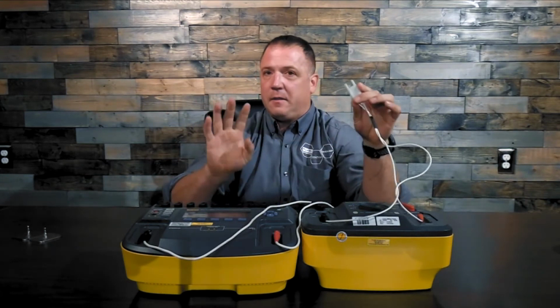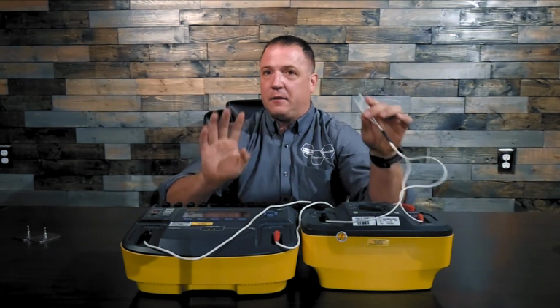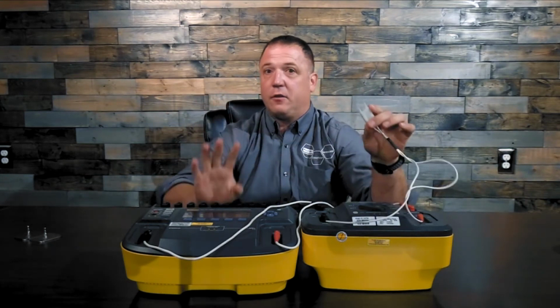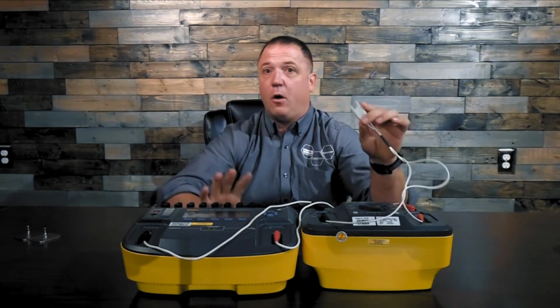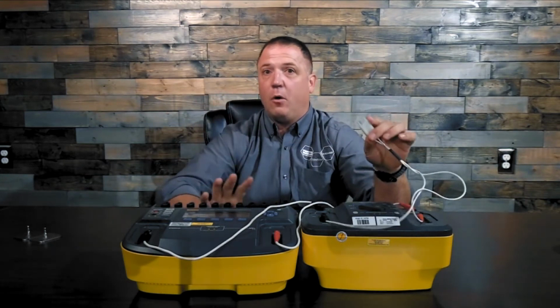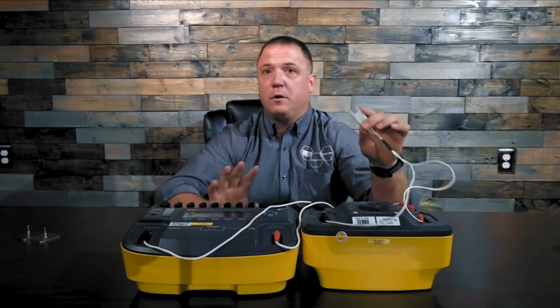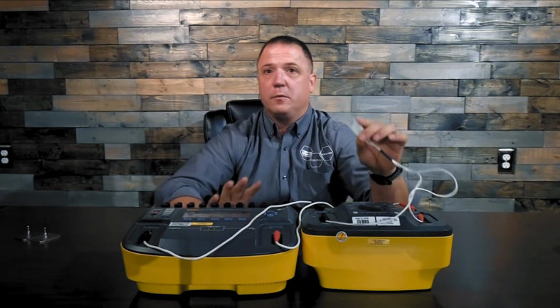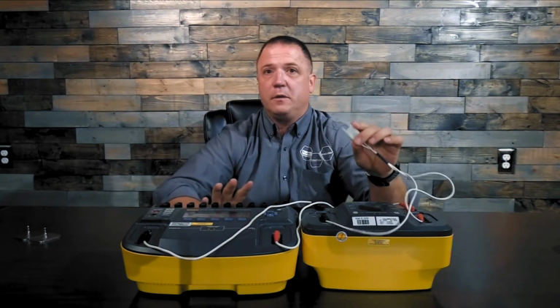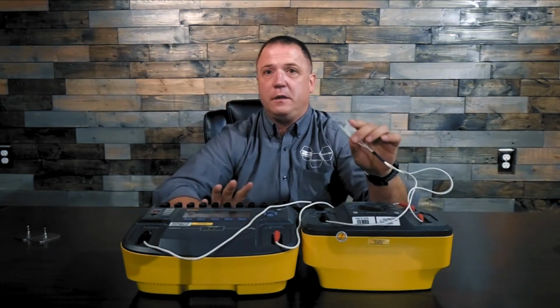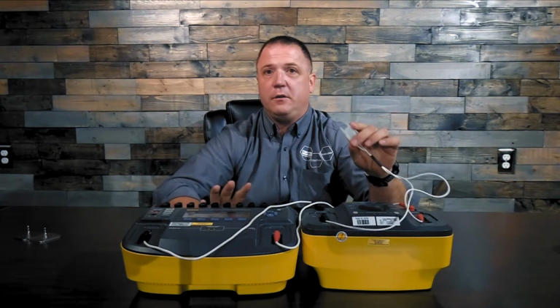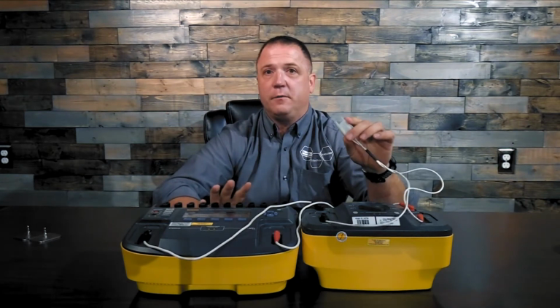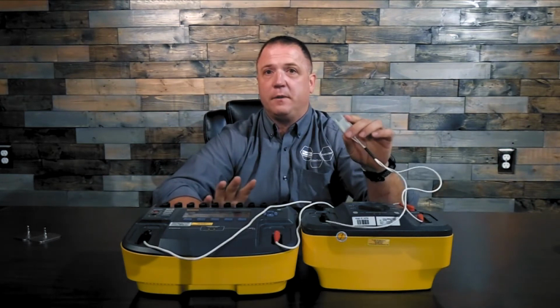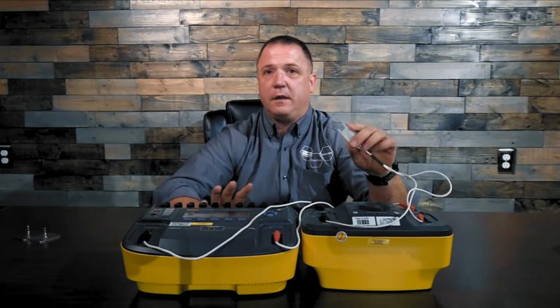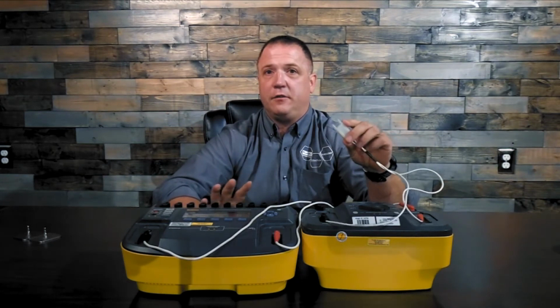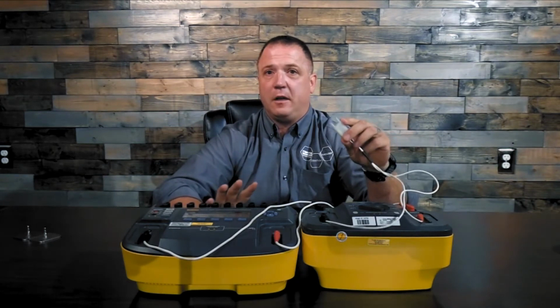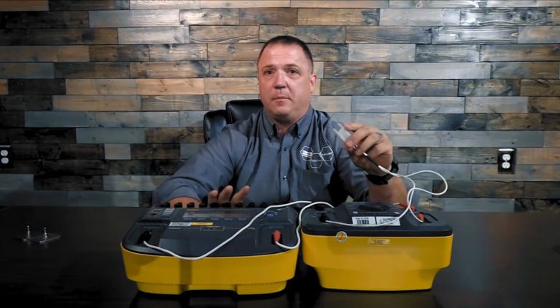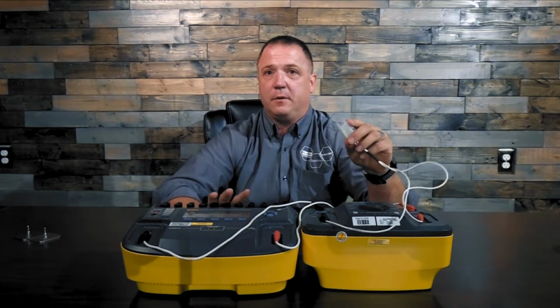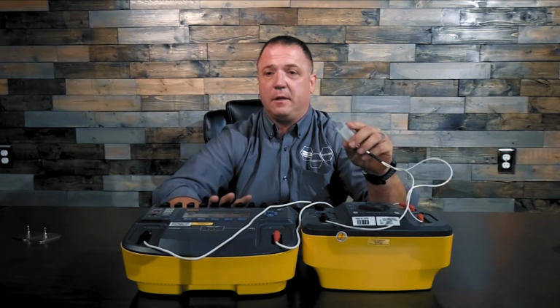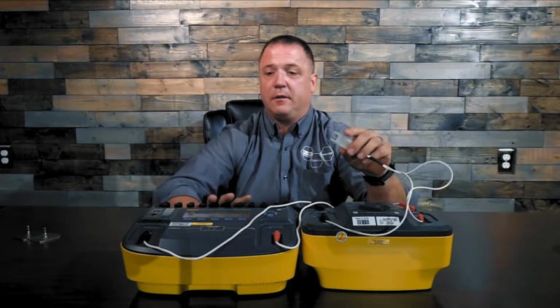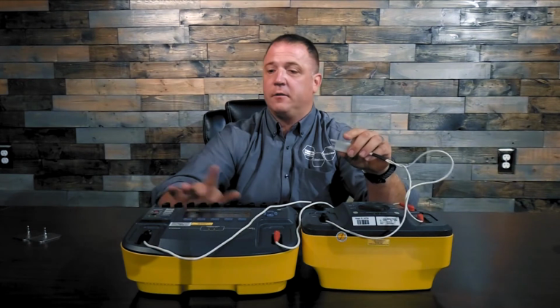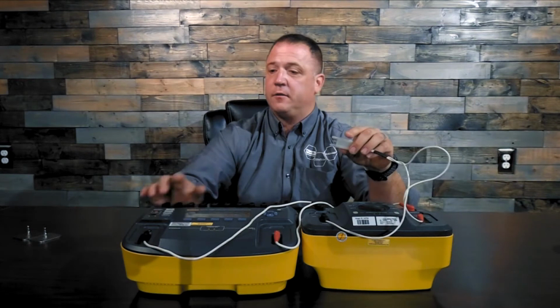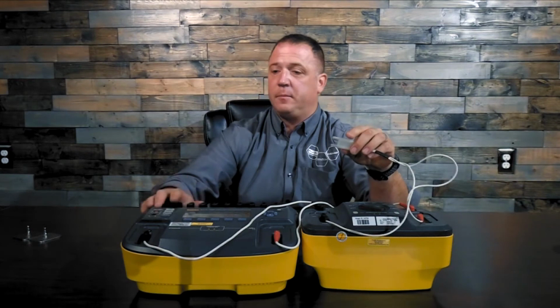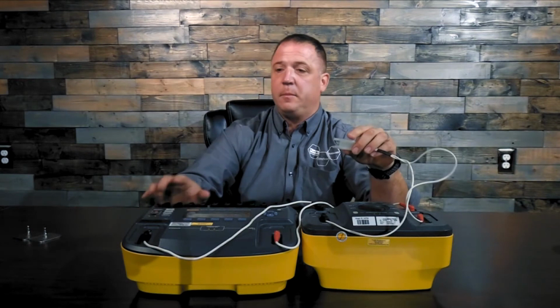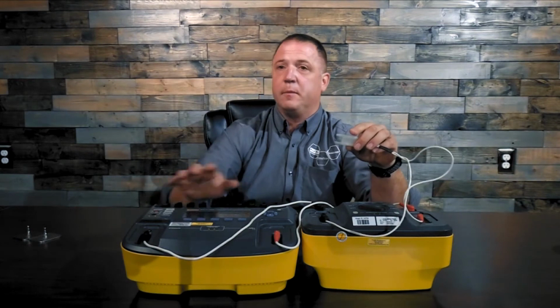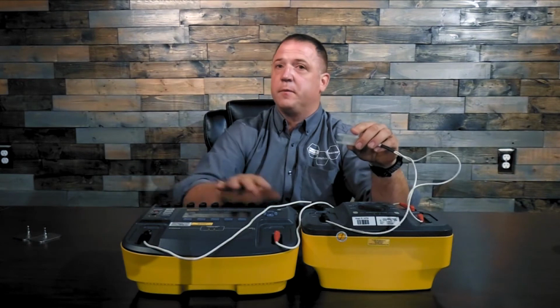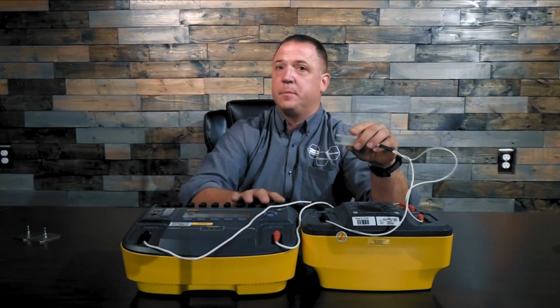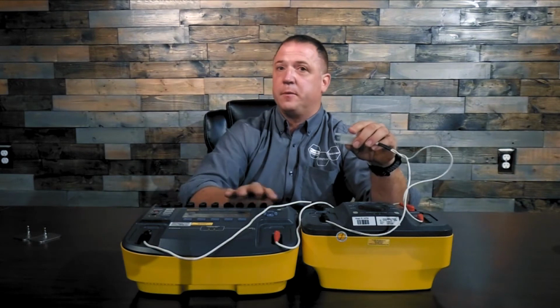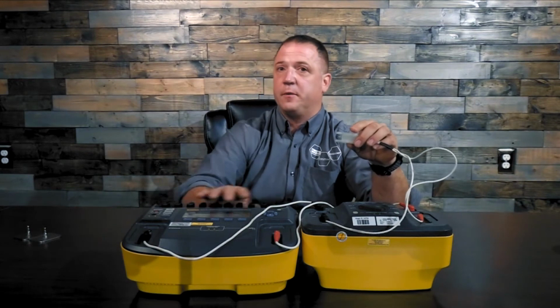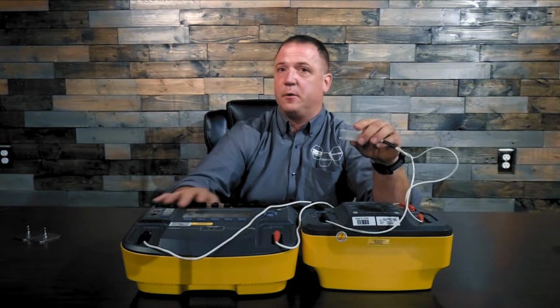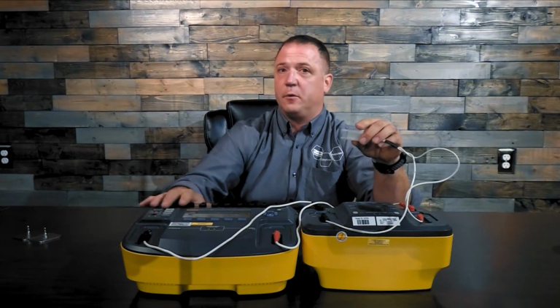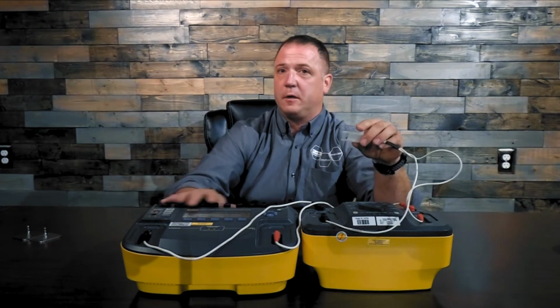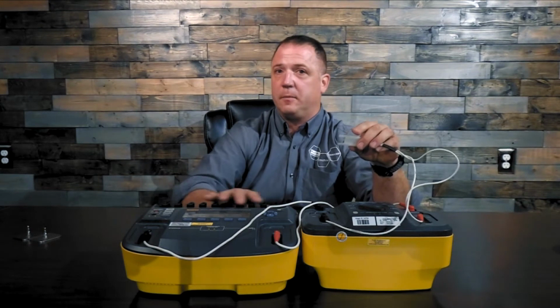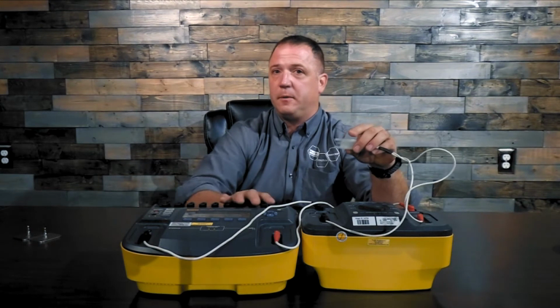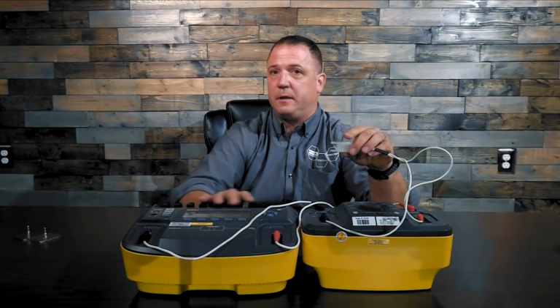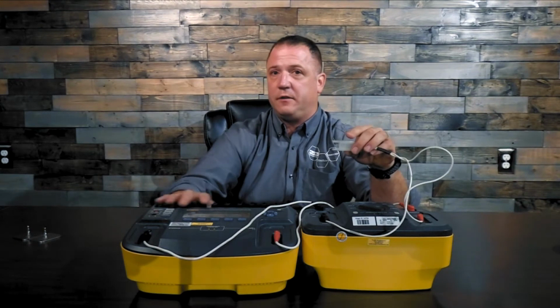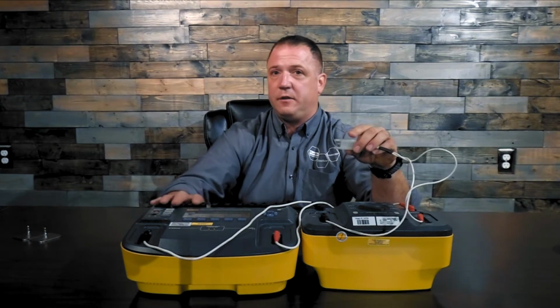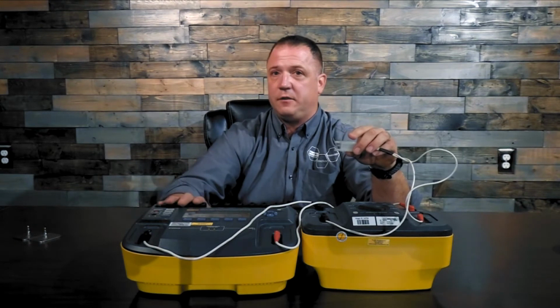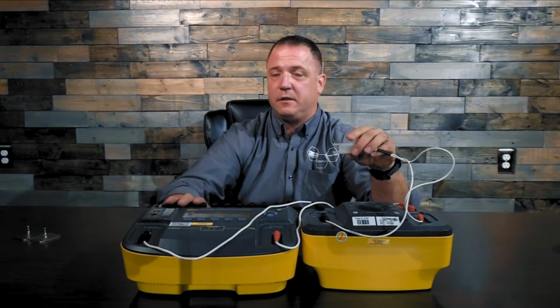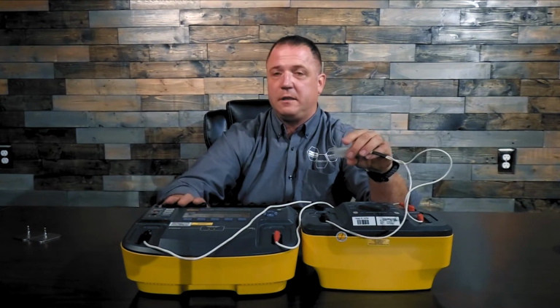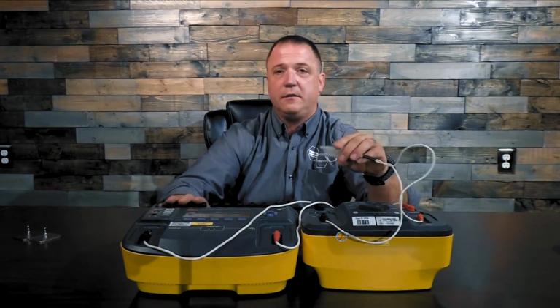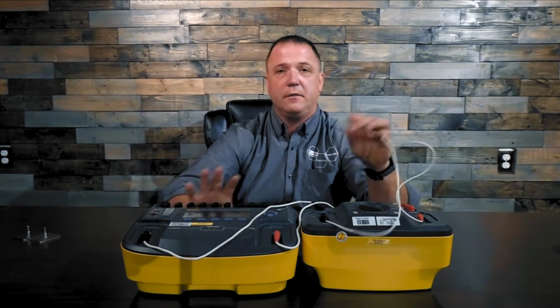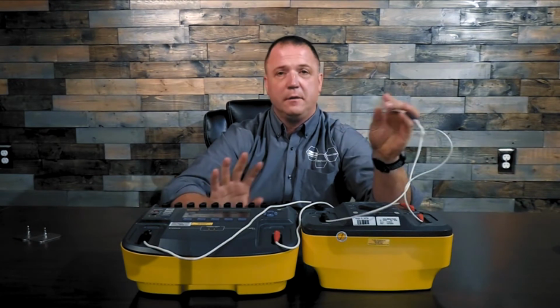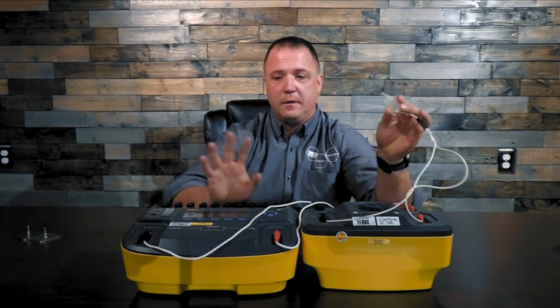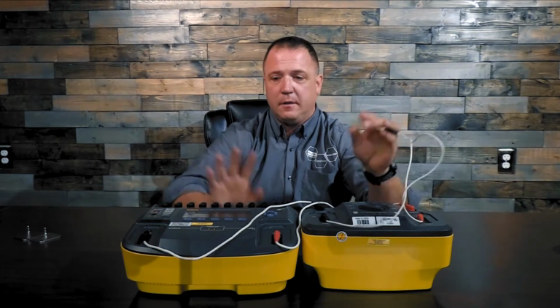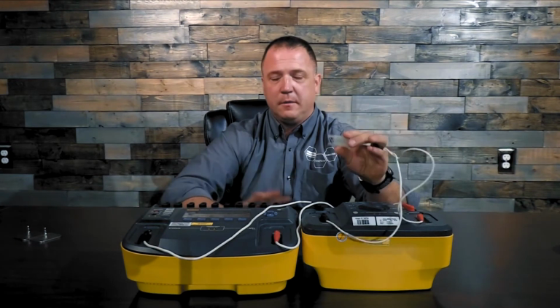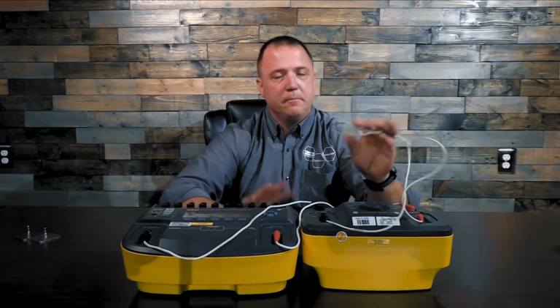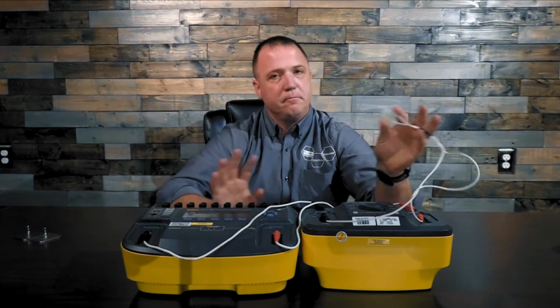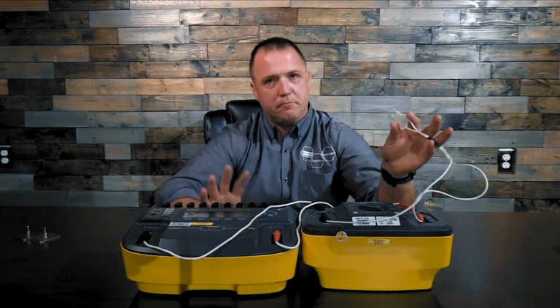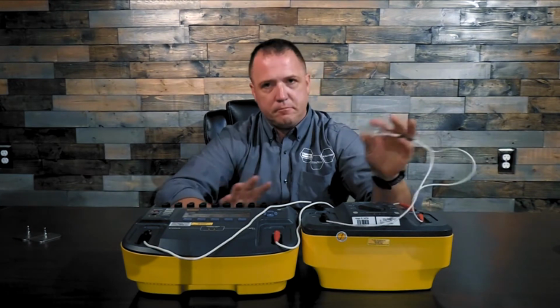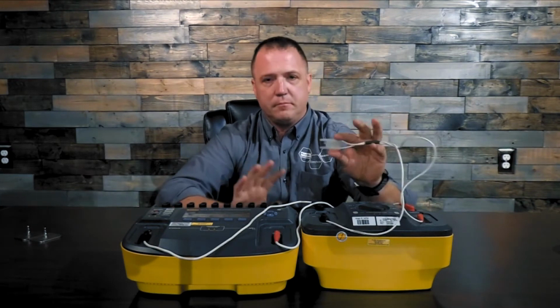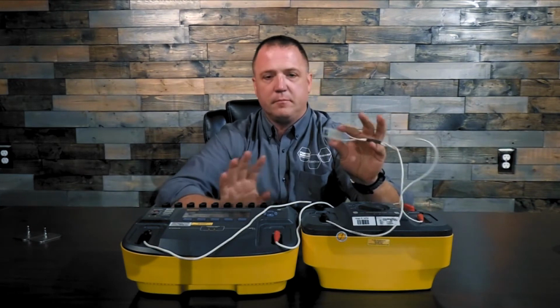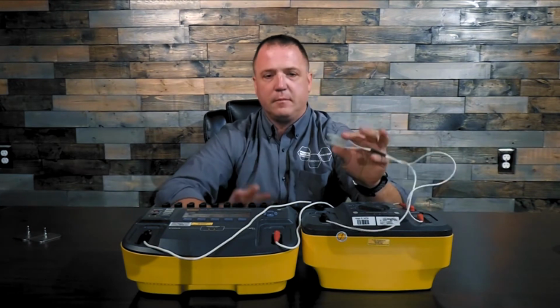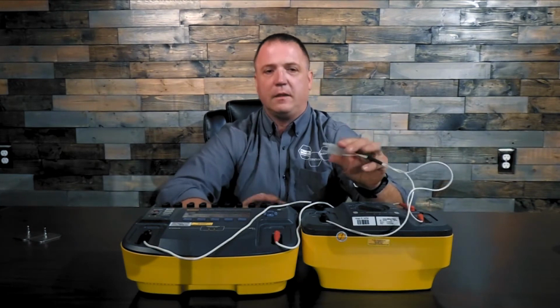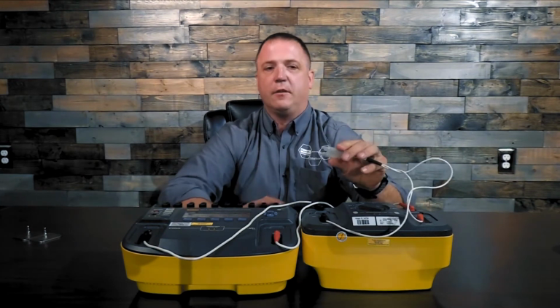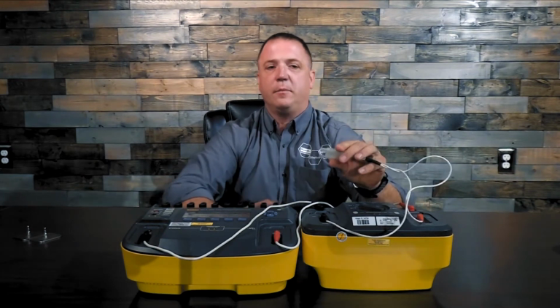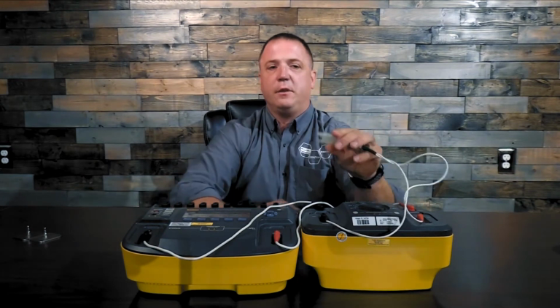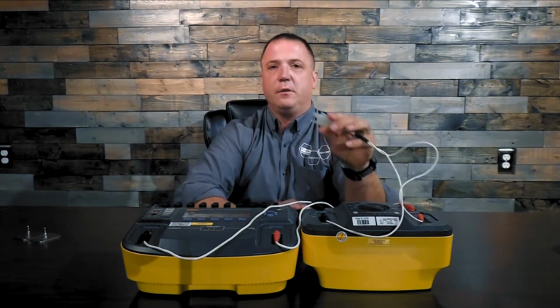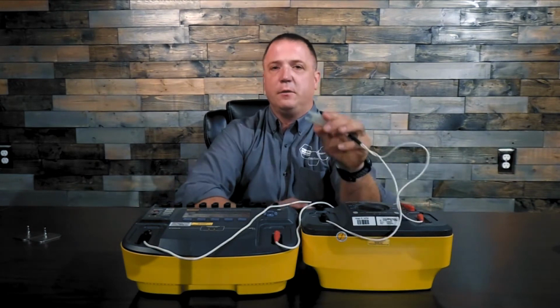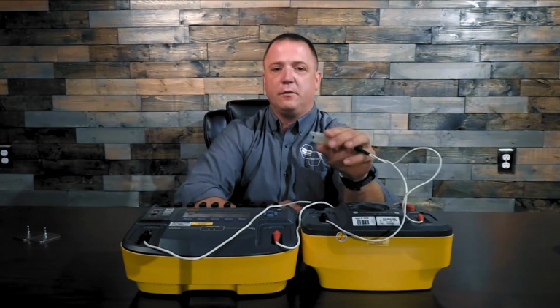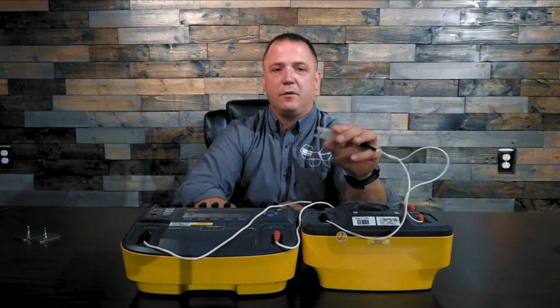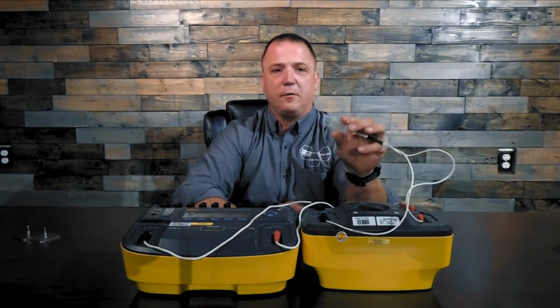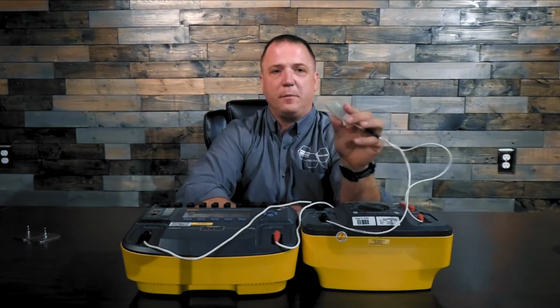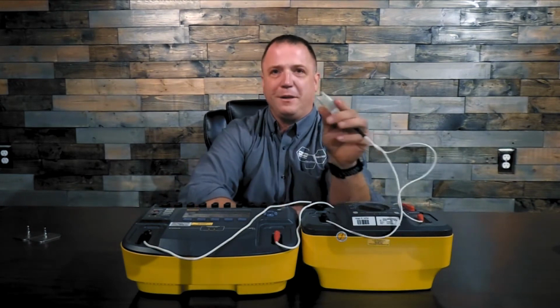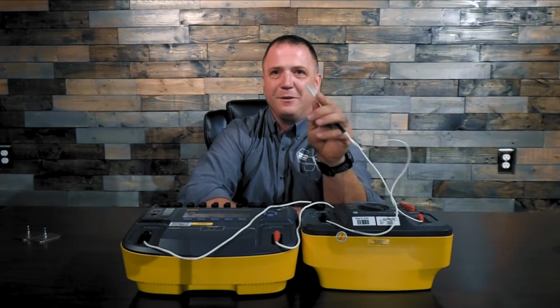That's all you really need to do for the energy output test. Some people prefer to hook up their ECG leads — that's up to you and your service manual.